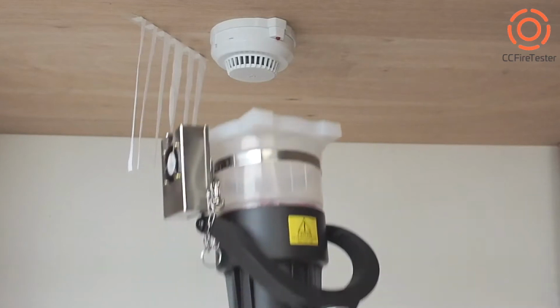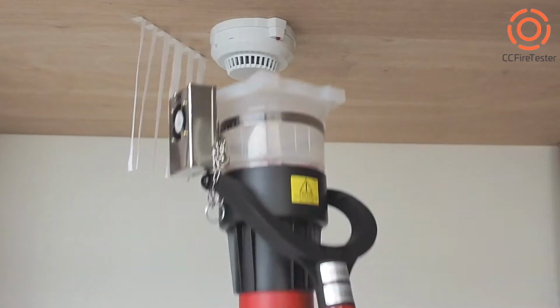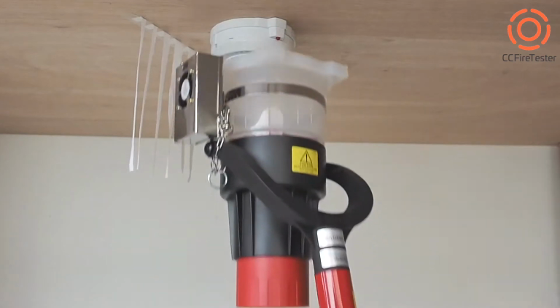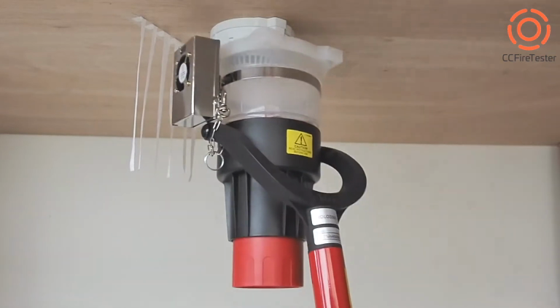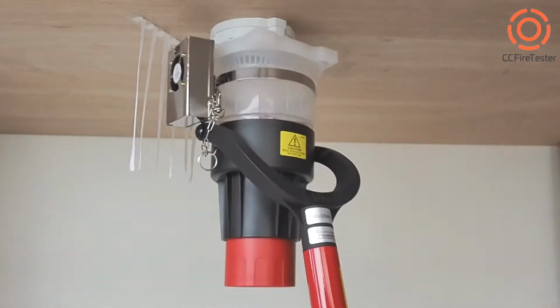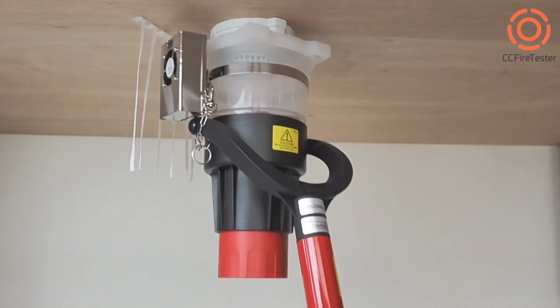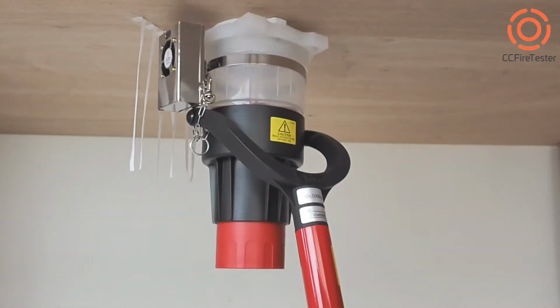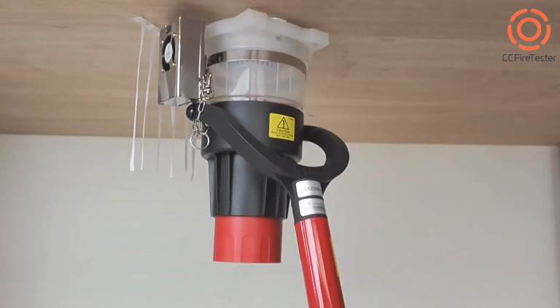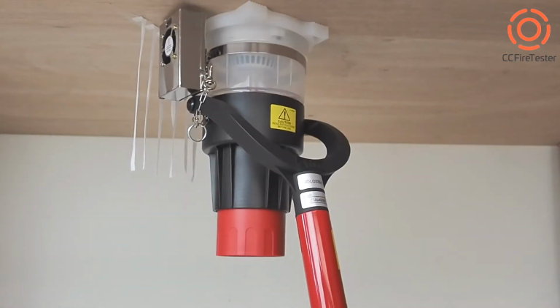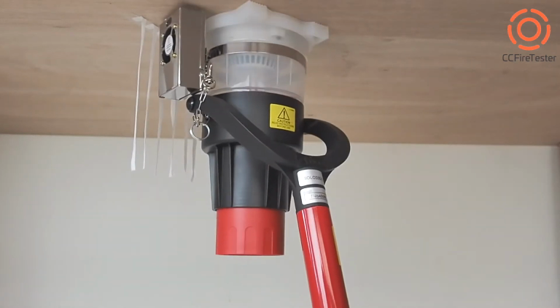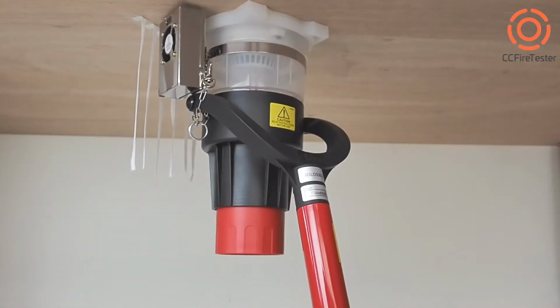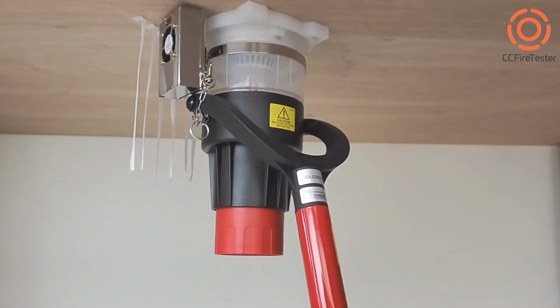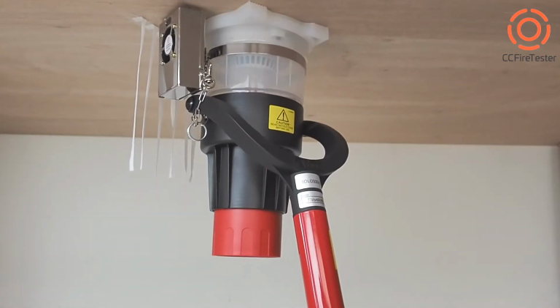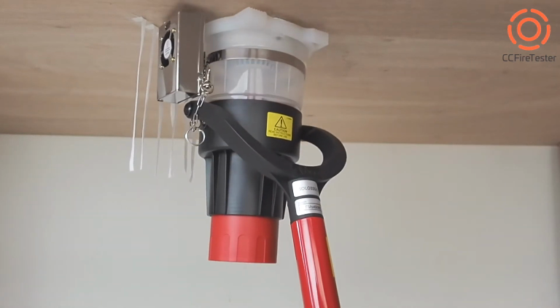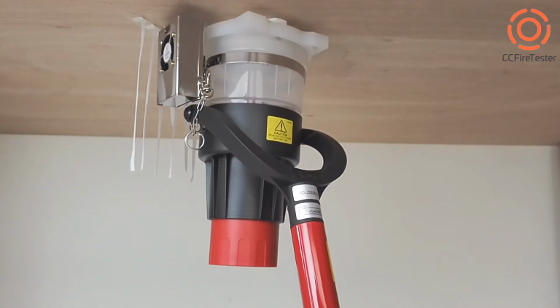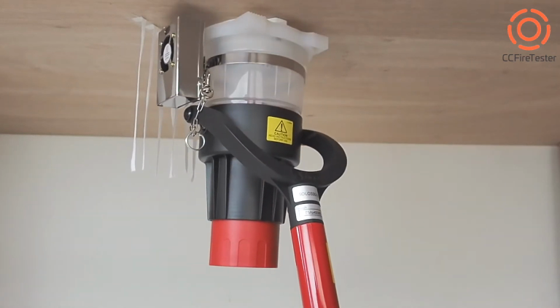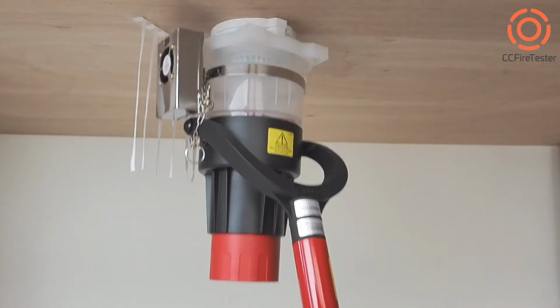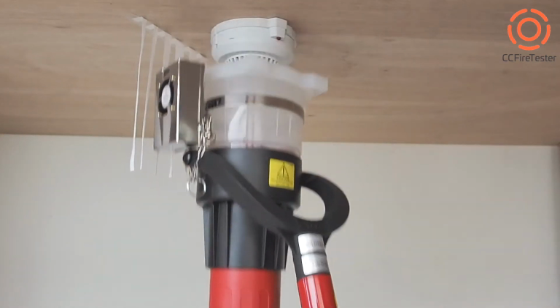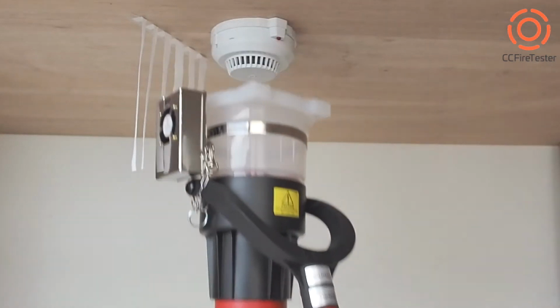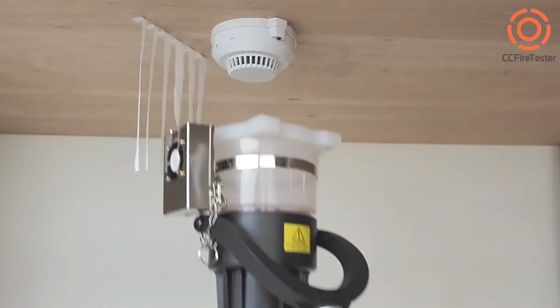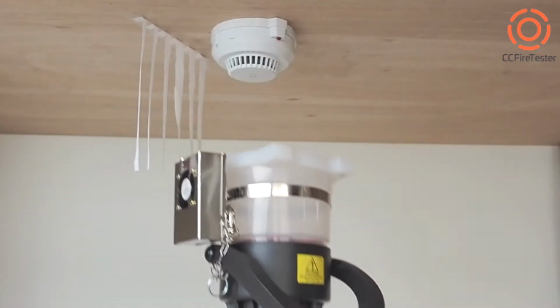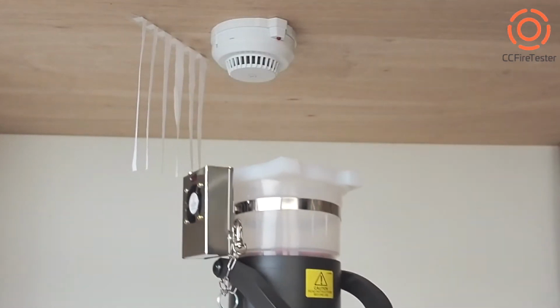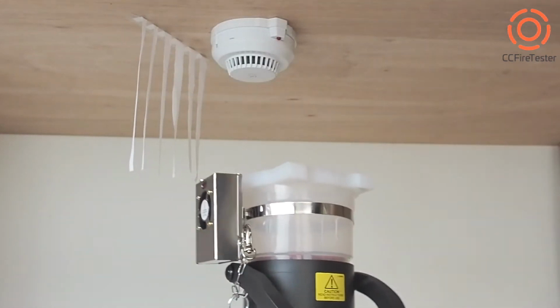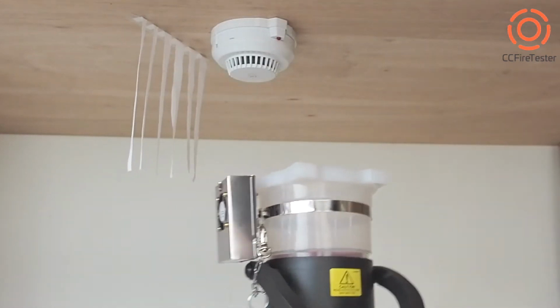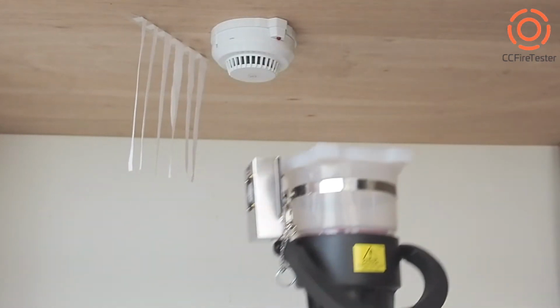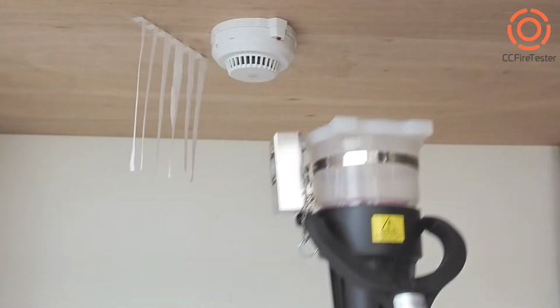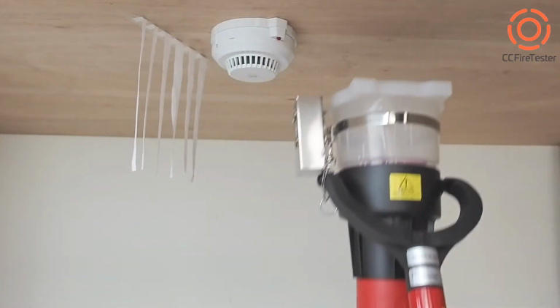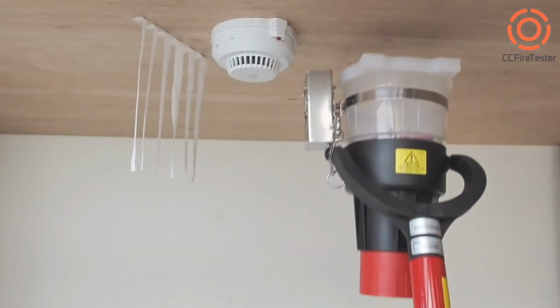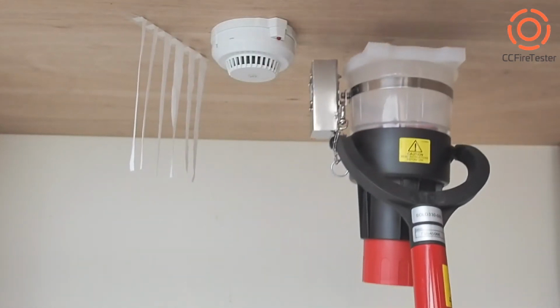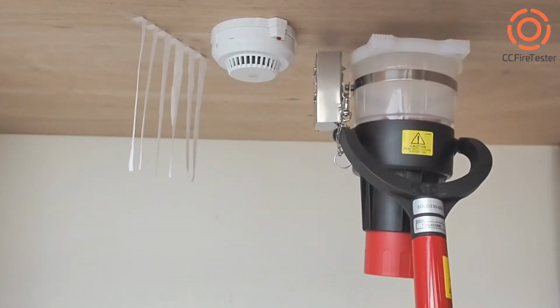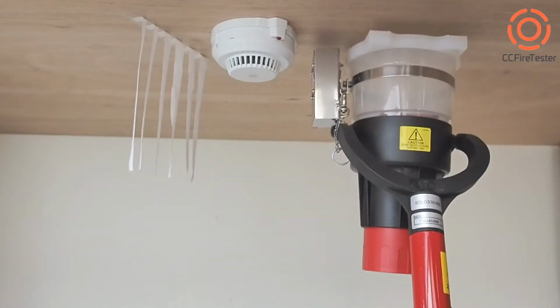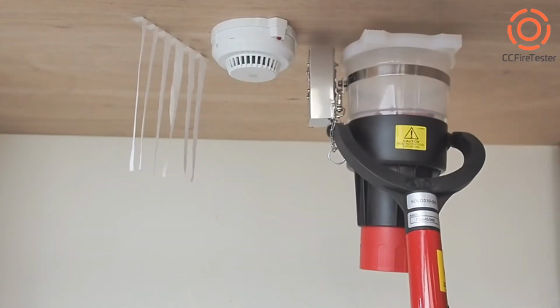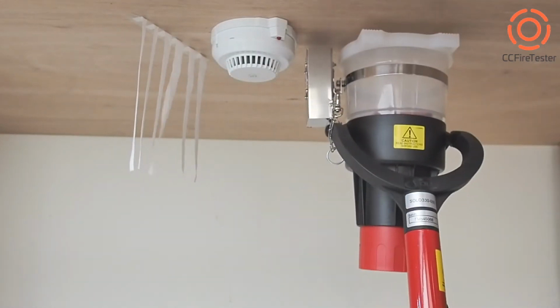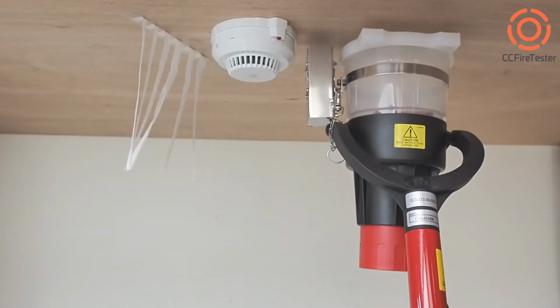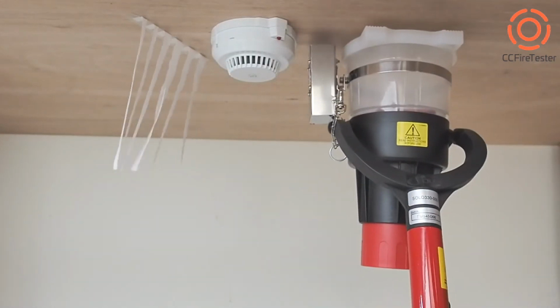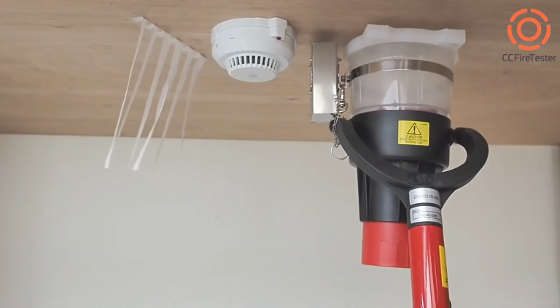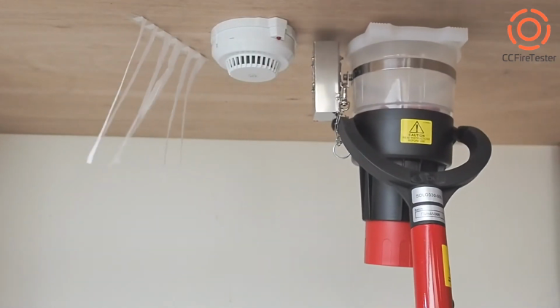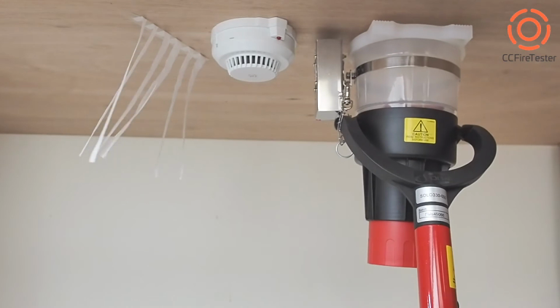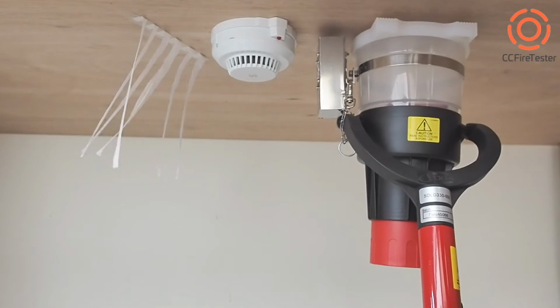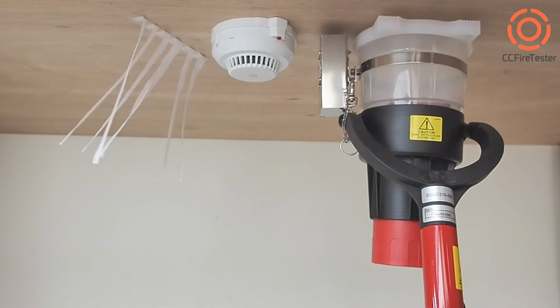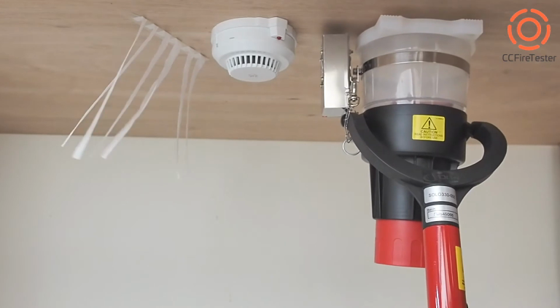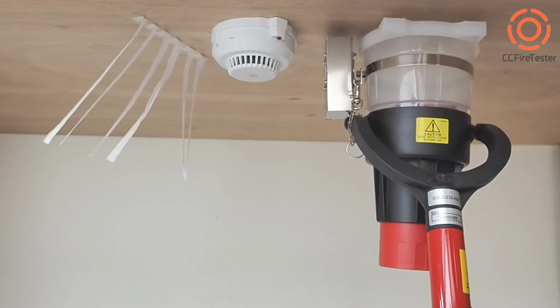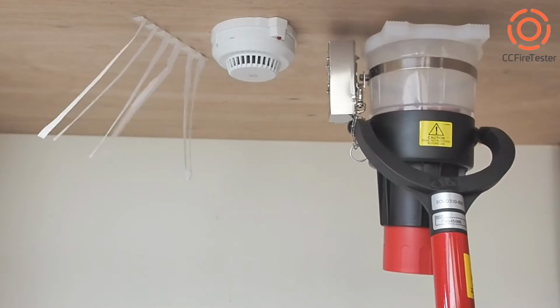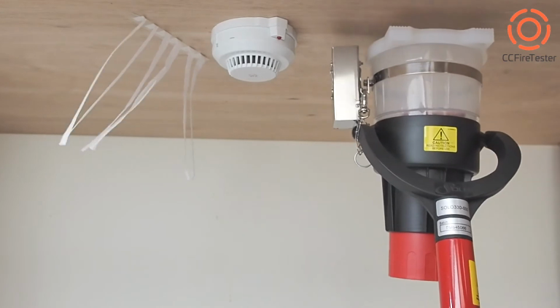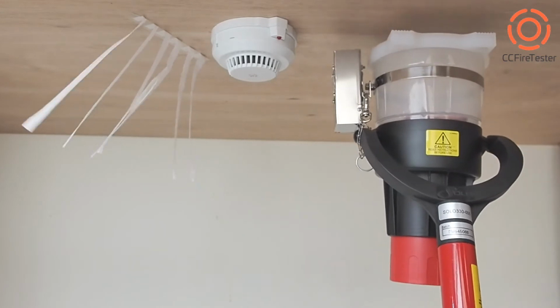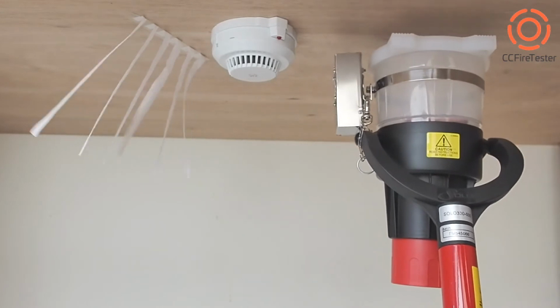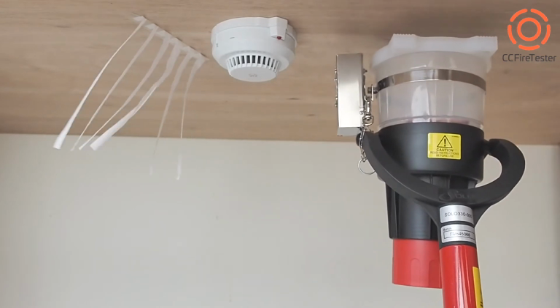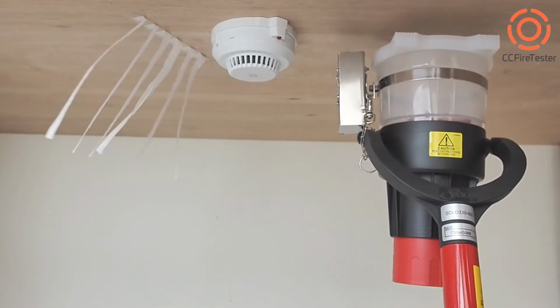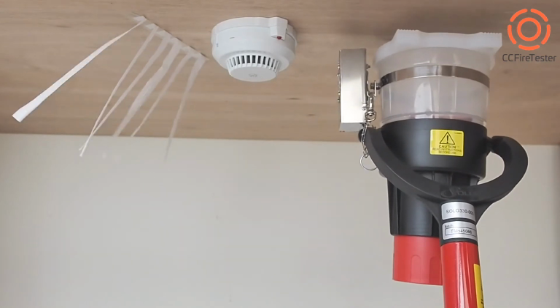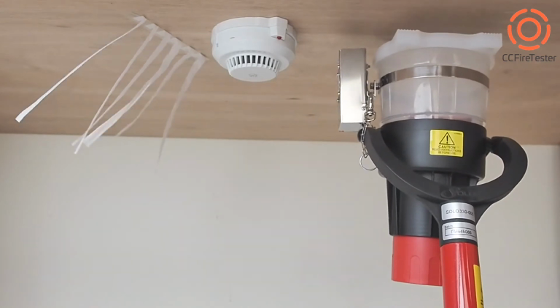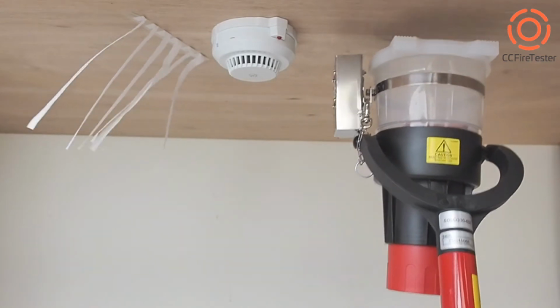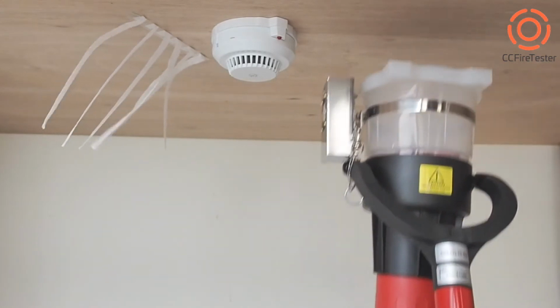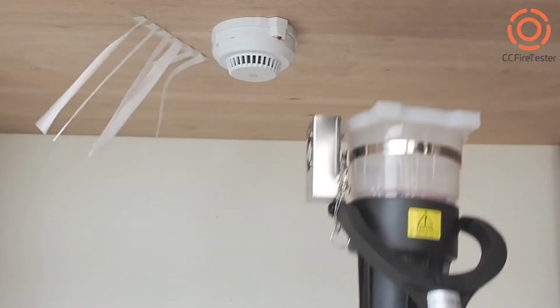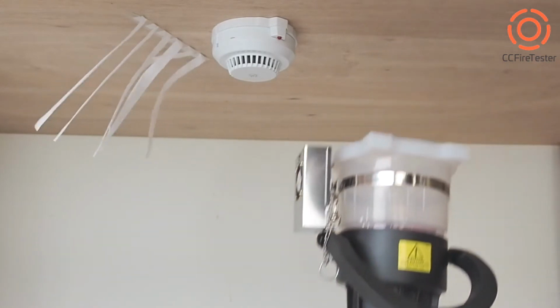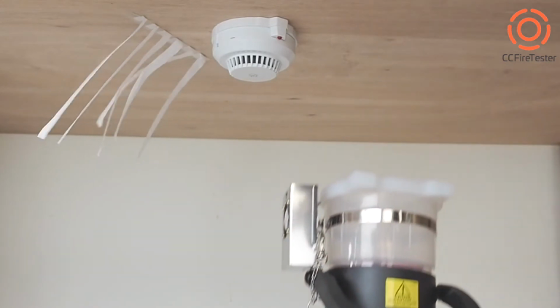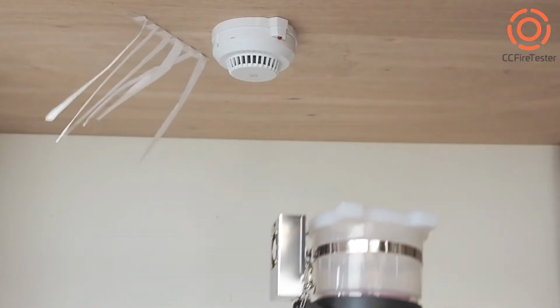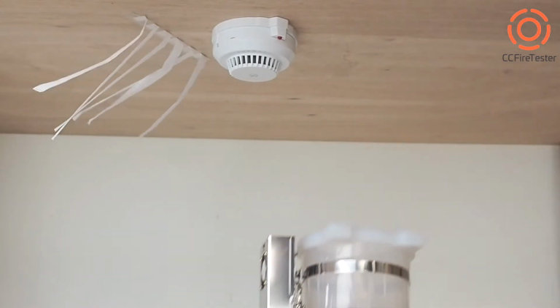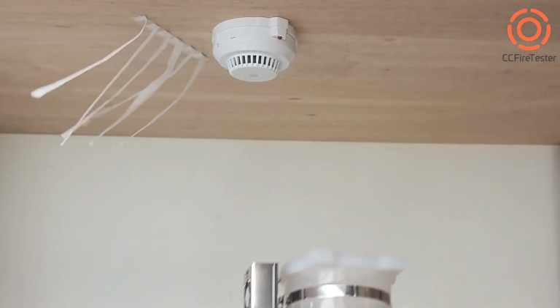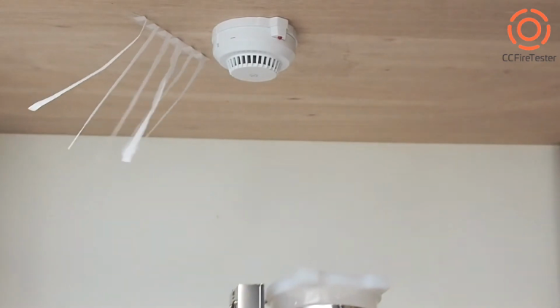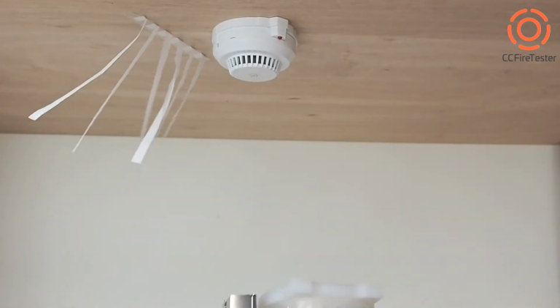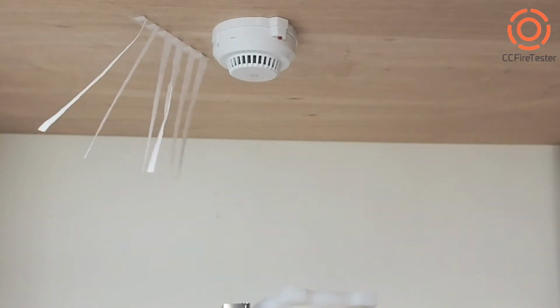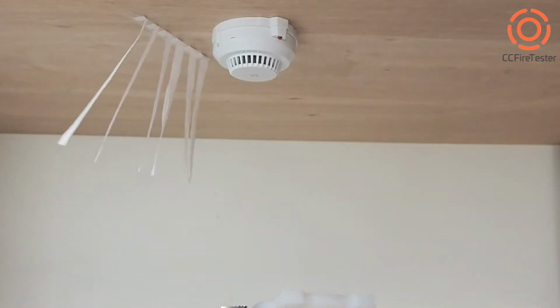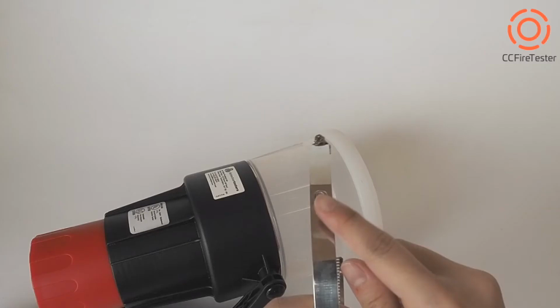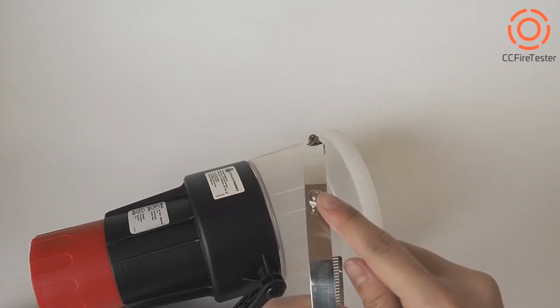Clear out residue smoke after testing with the CC Fire Tester Auto Smoke Clearing Fan. Let's see how to start.